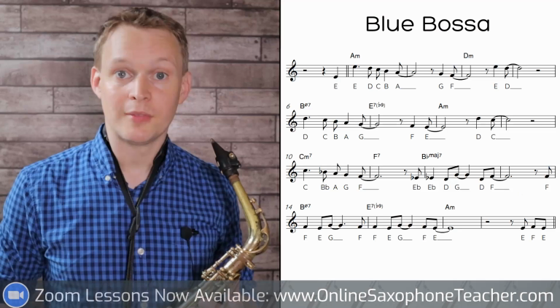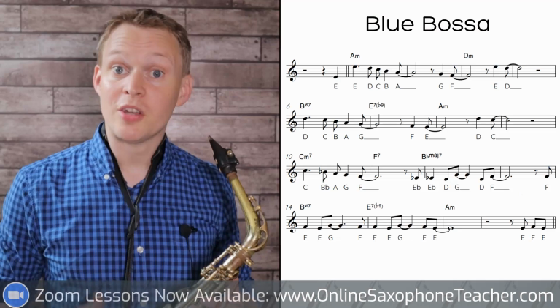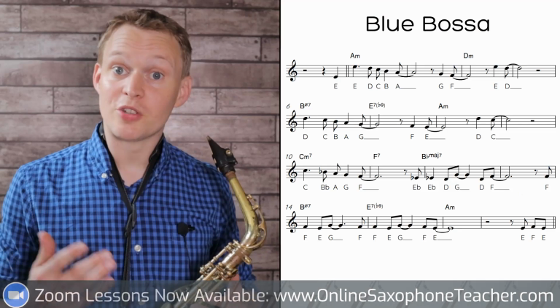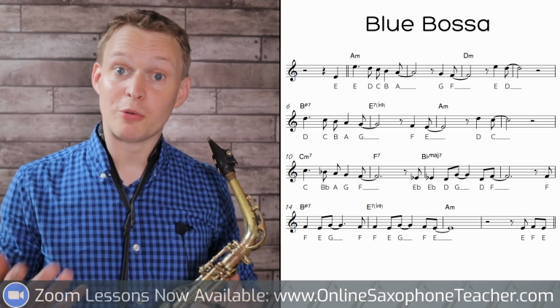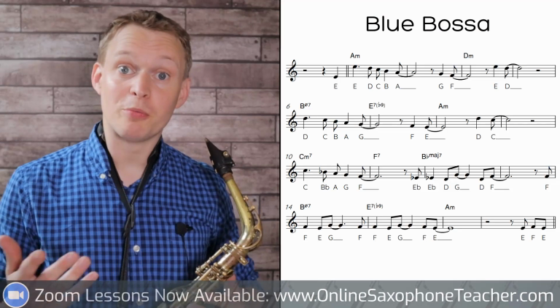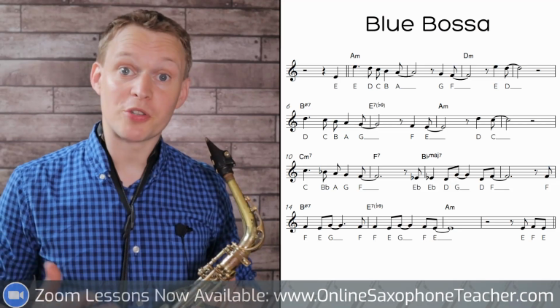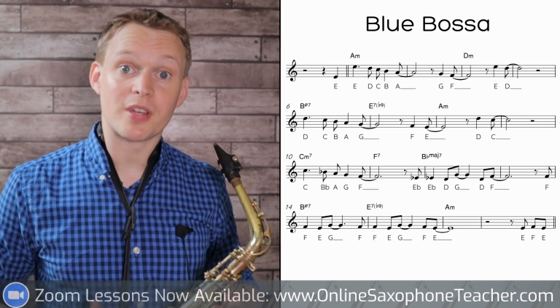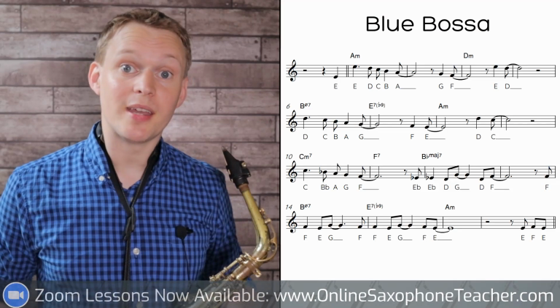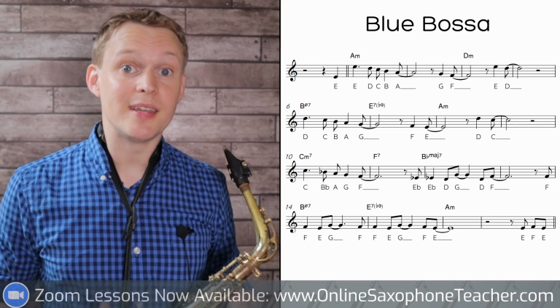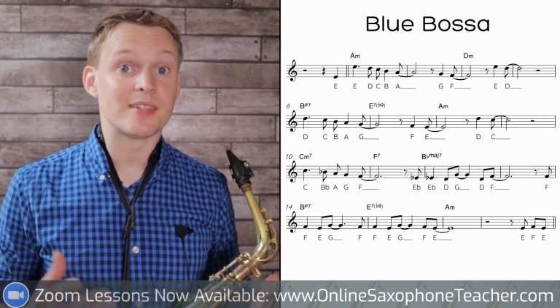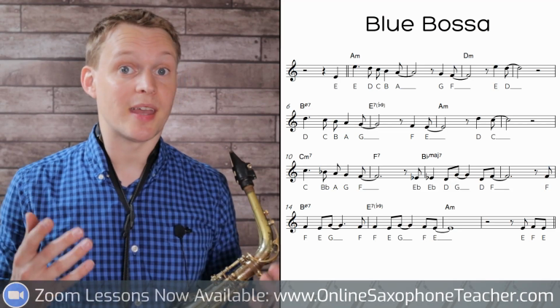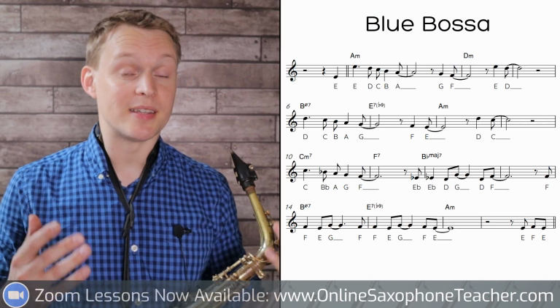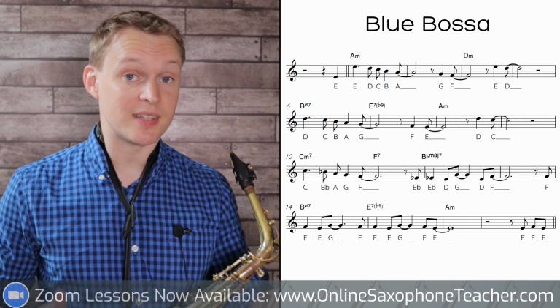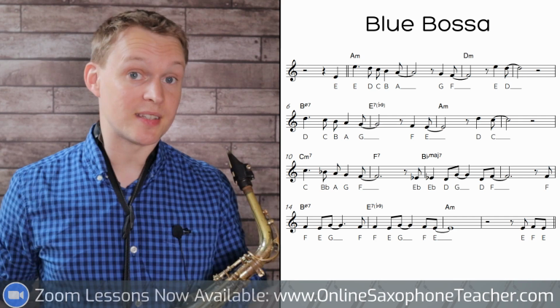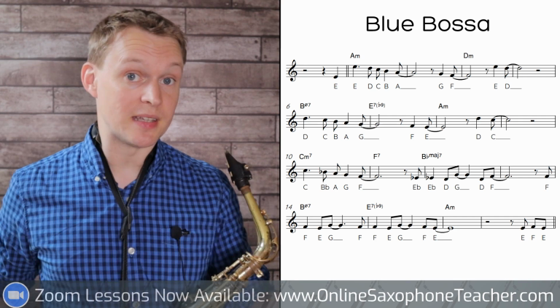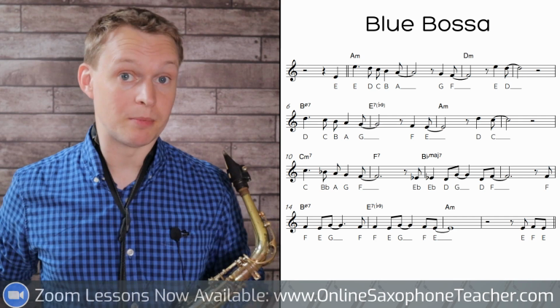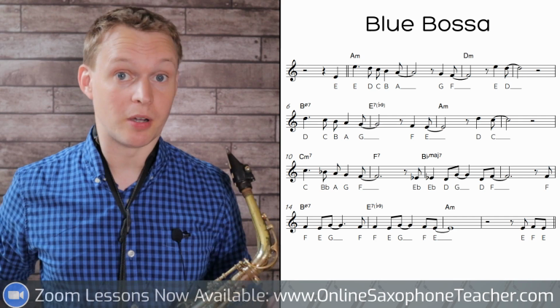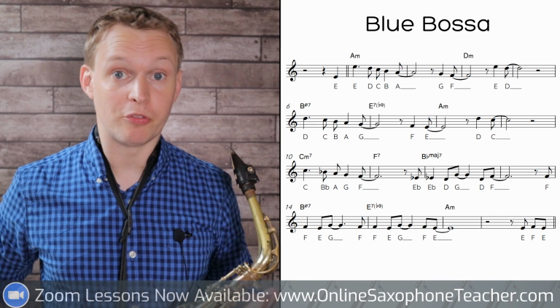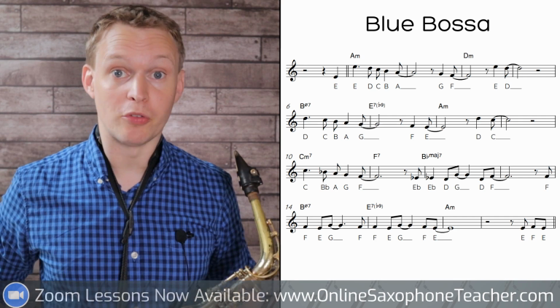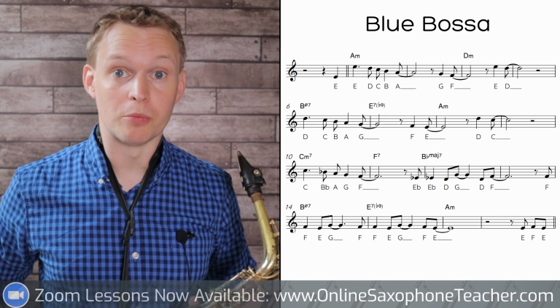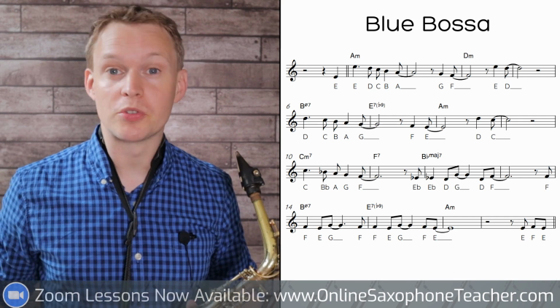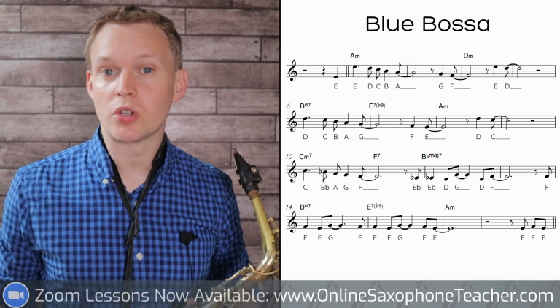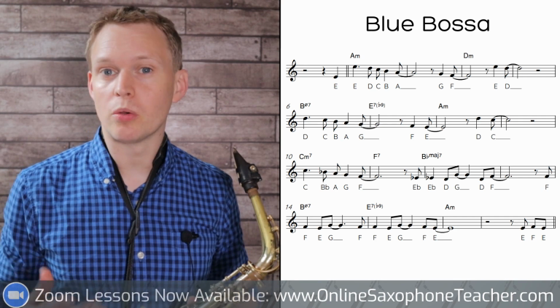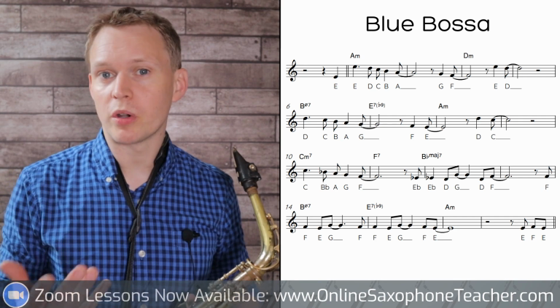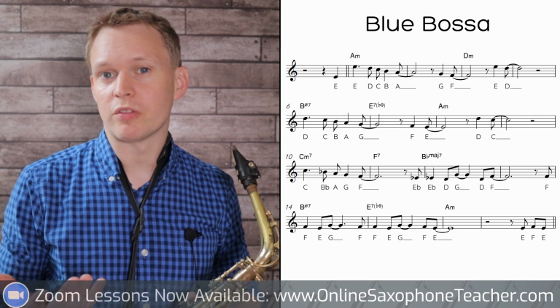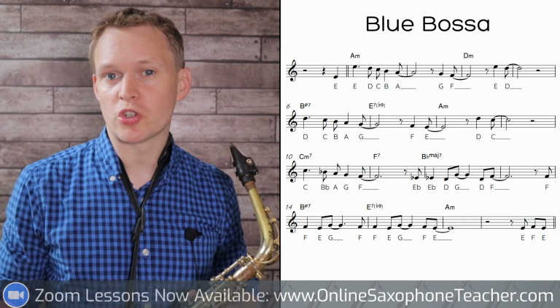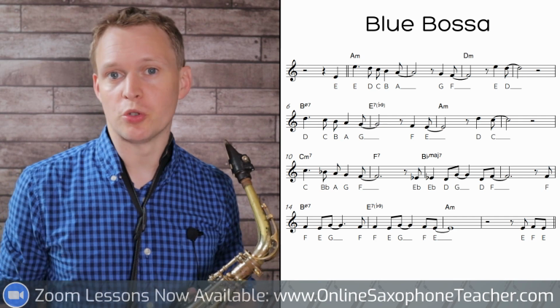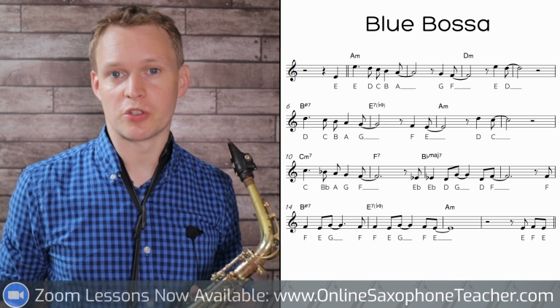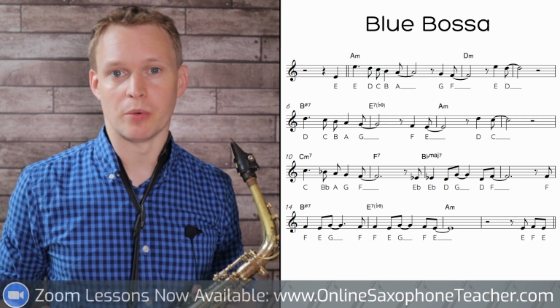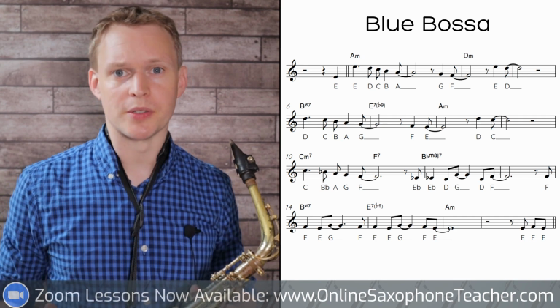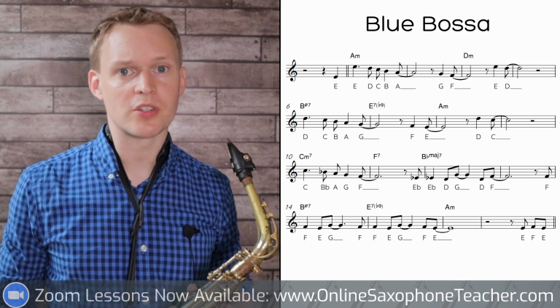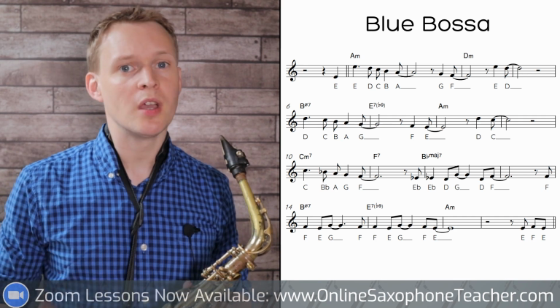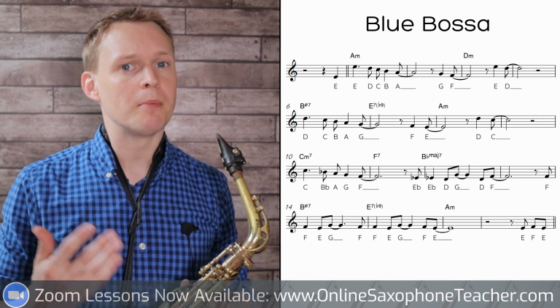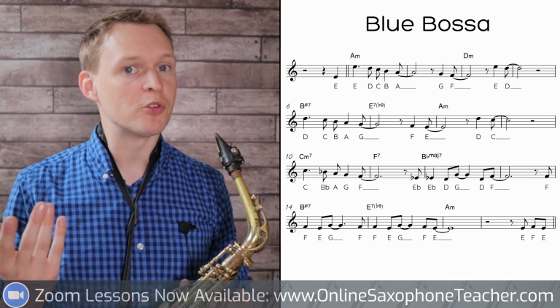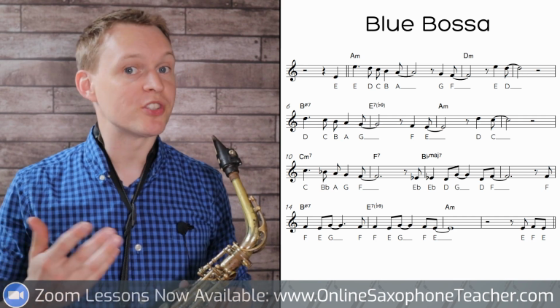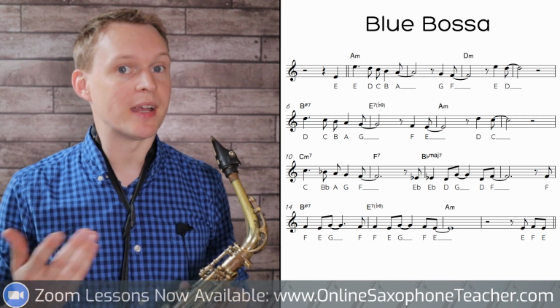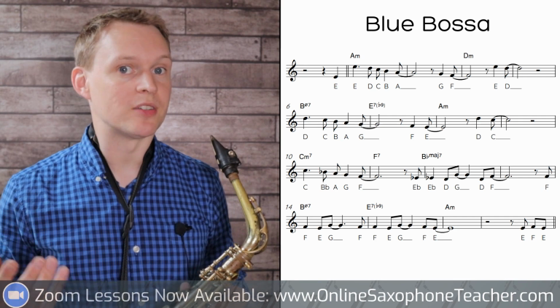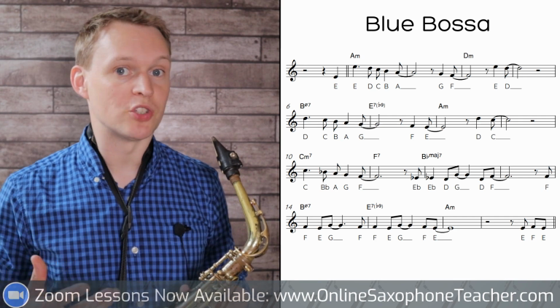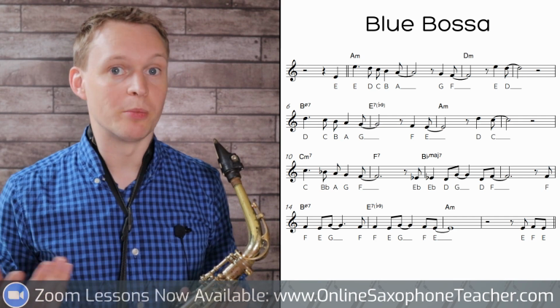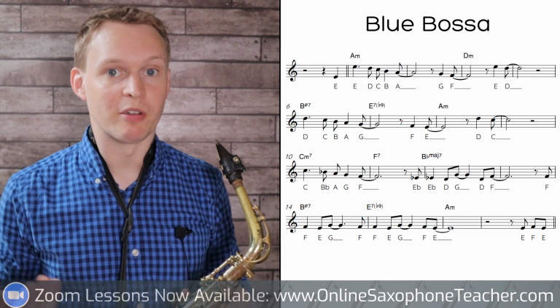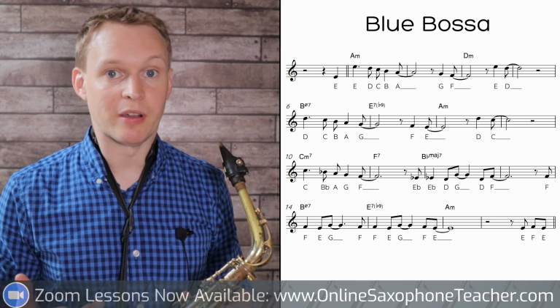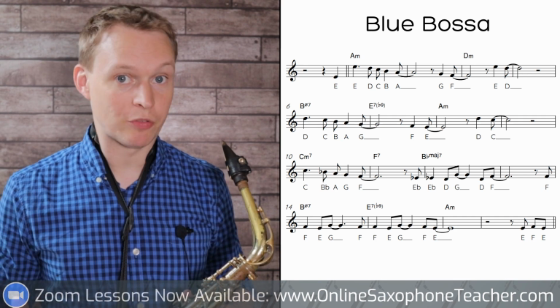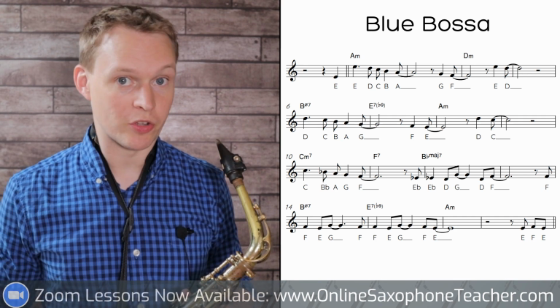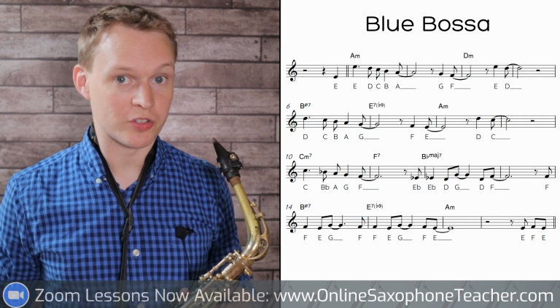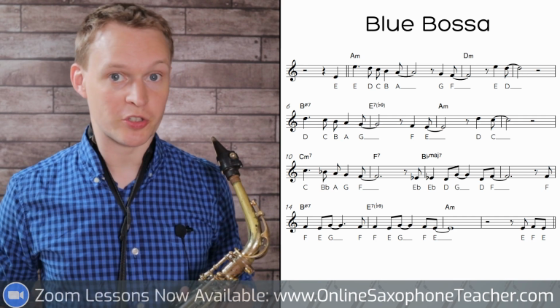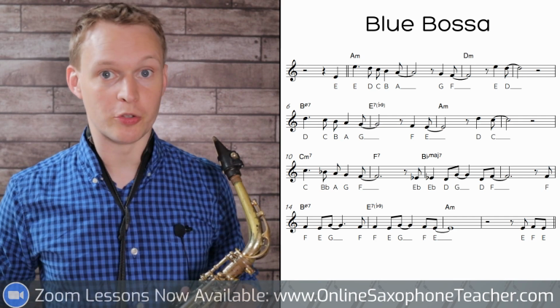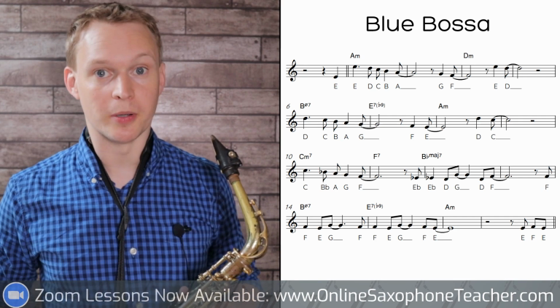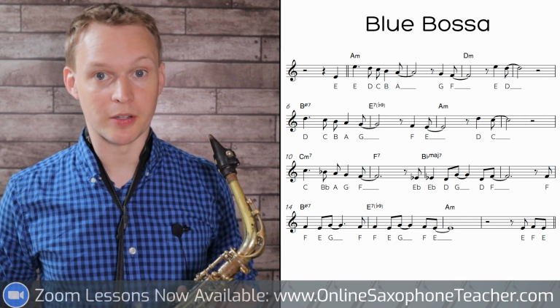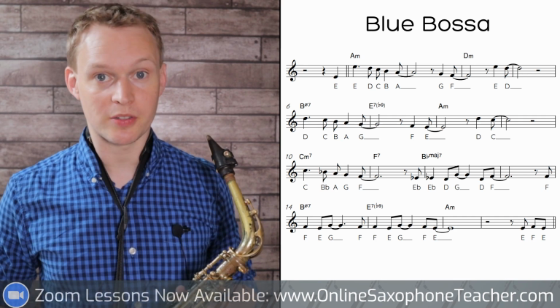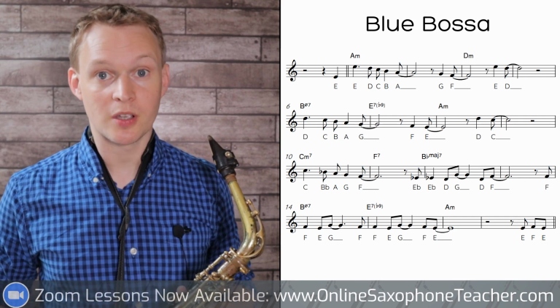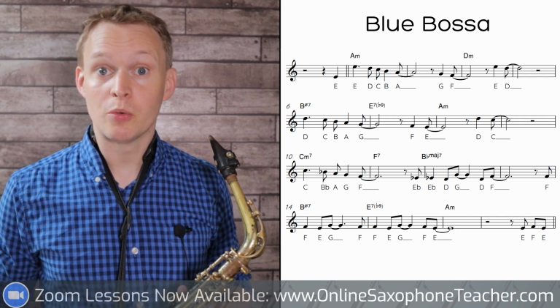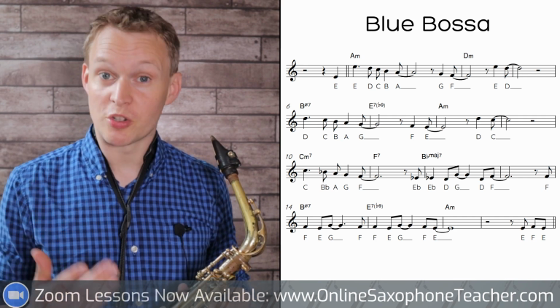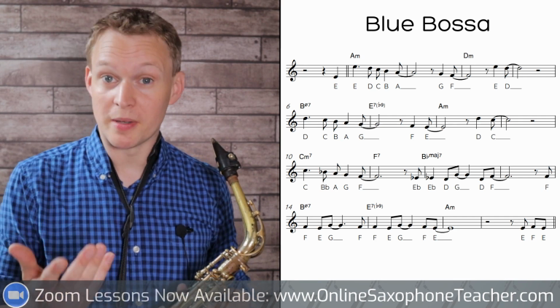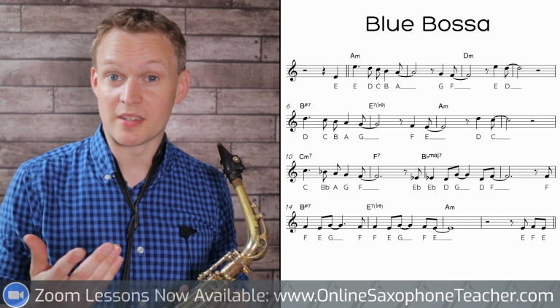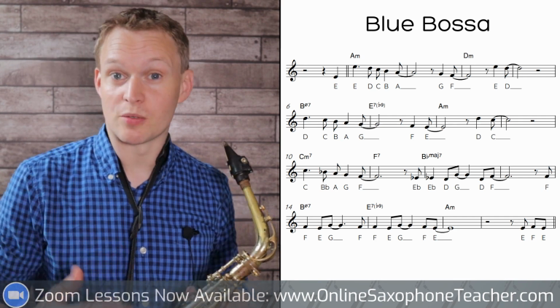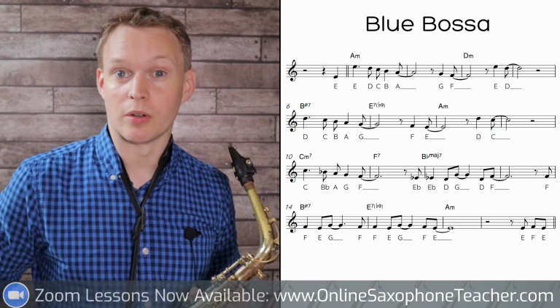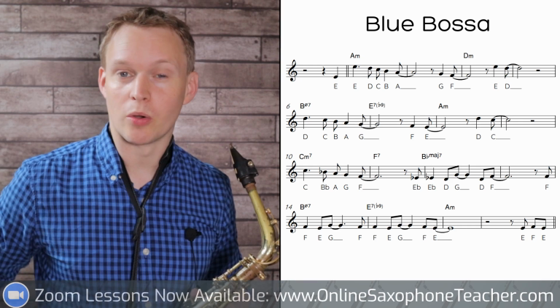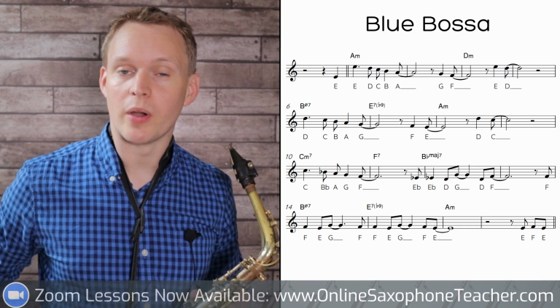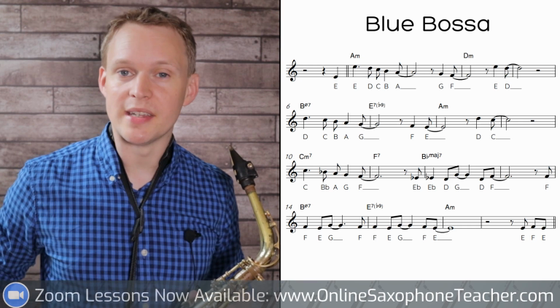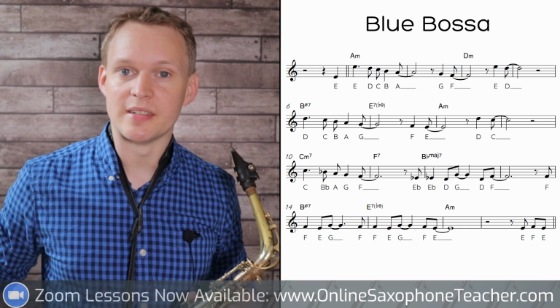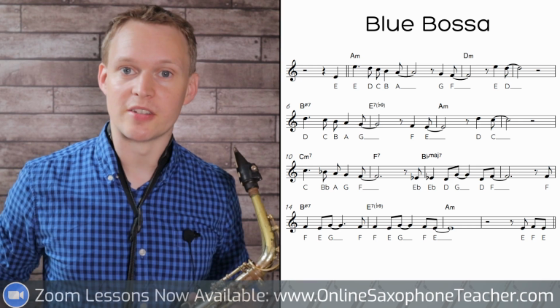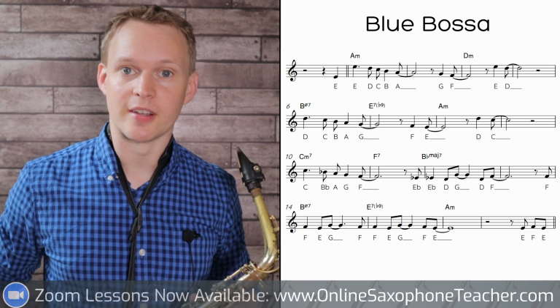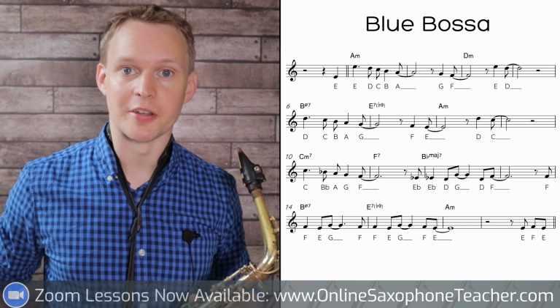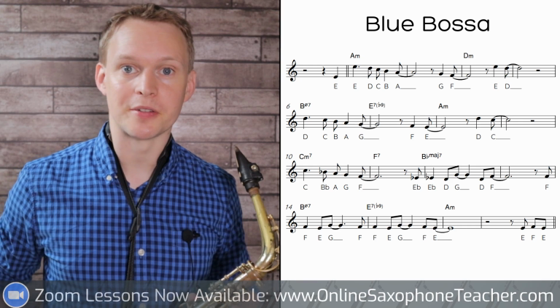So Blue Bossa is a 16-bar form — one of the shorter ones. Most standards are normally around 32 bars, which makes this one quite easy to learn.